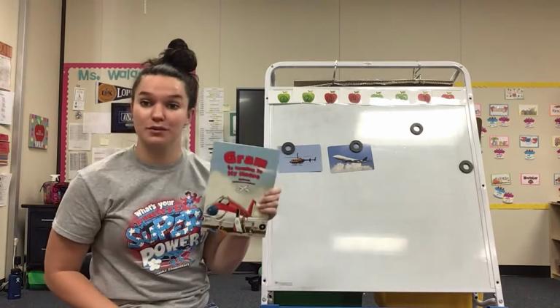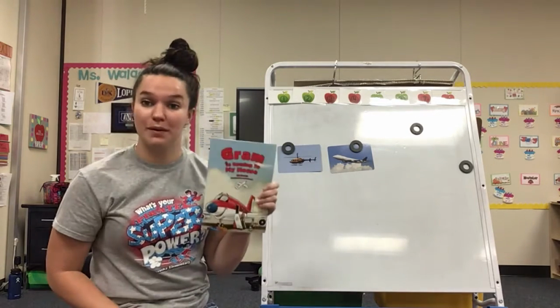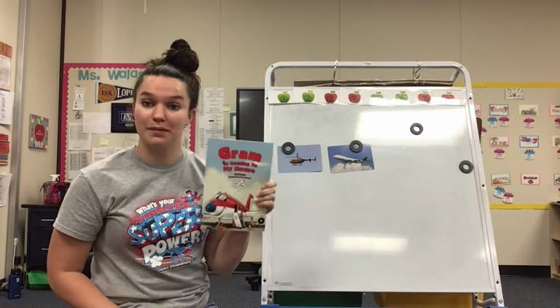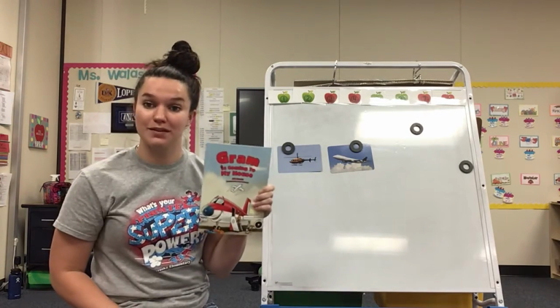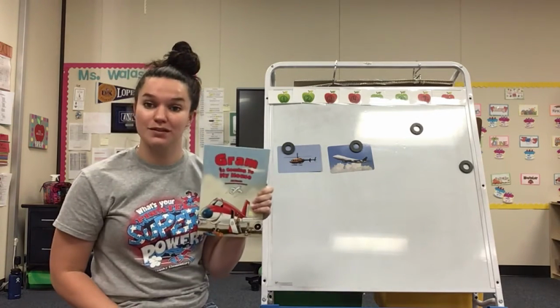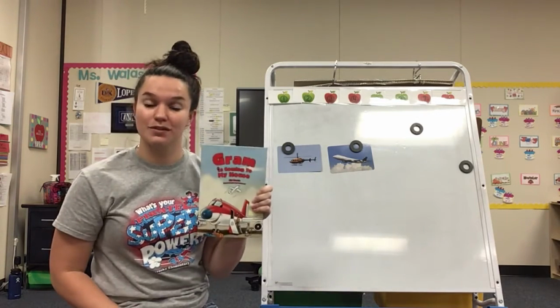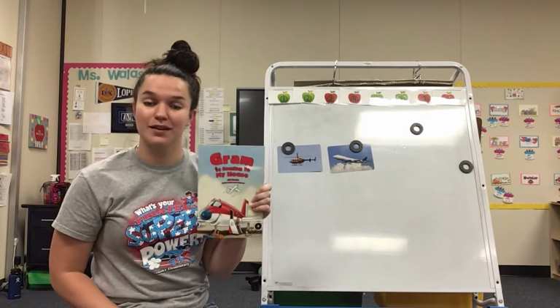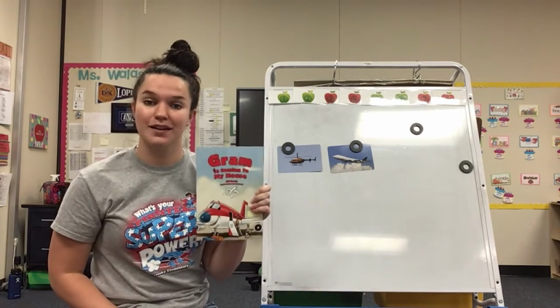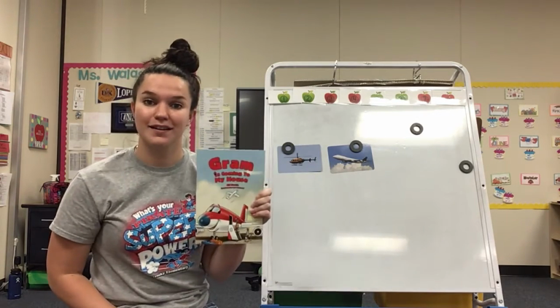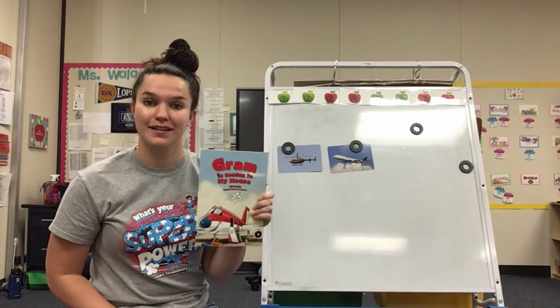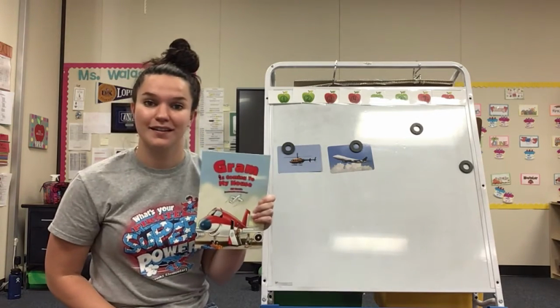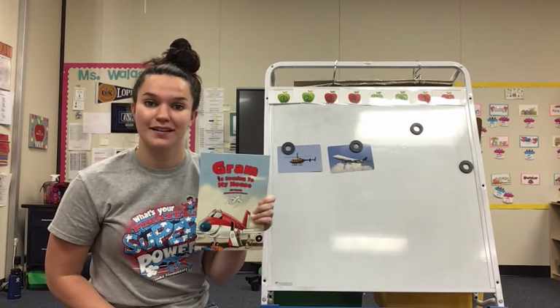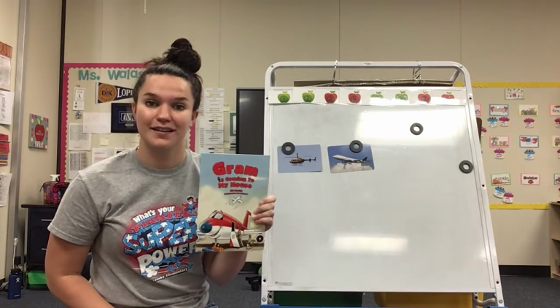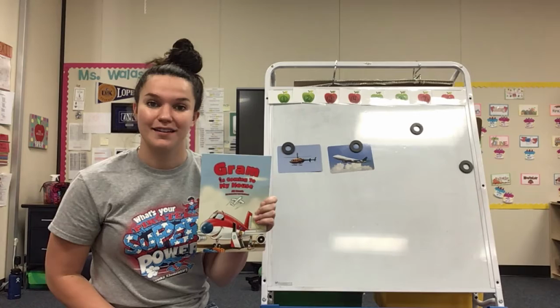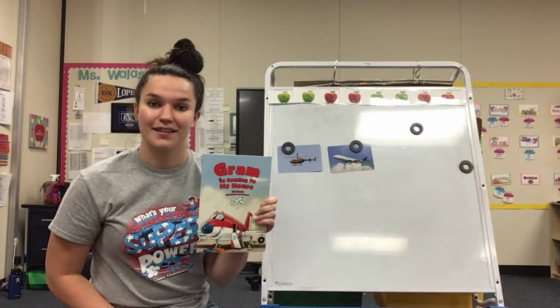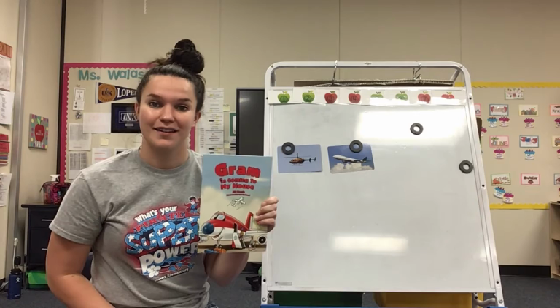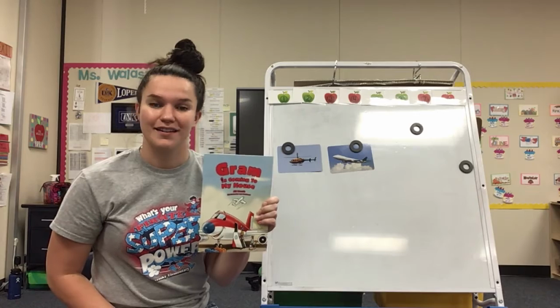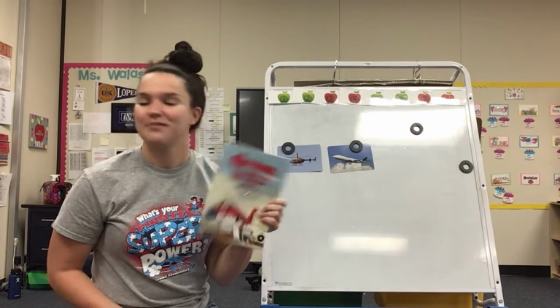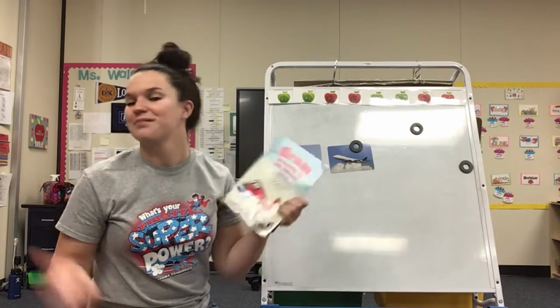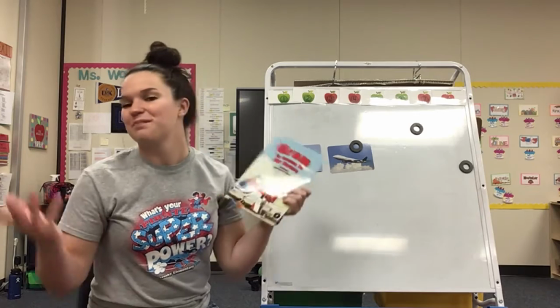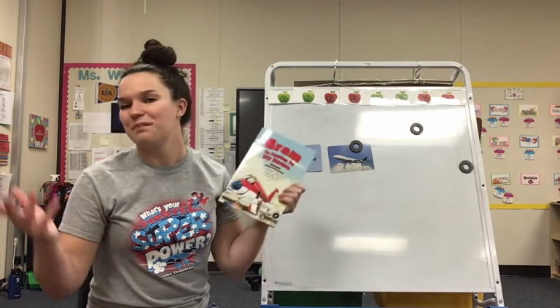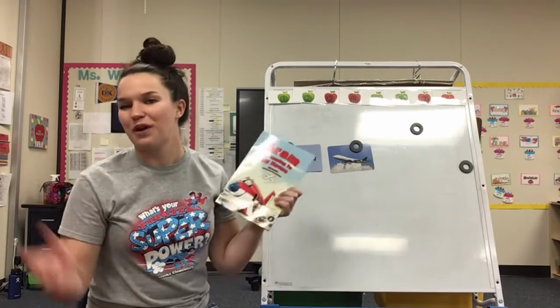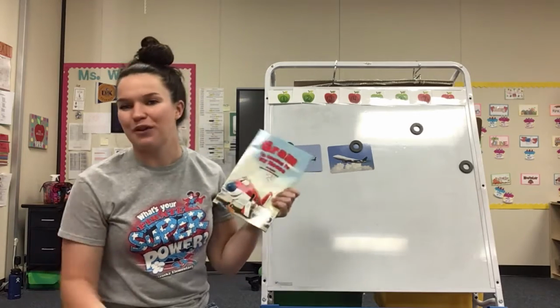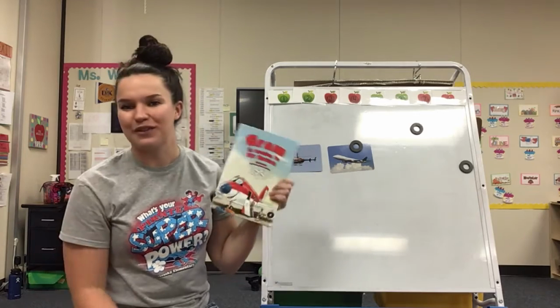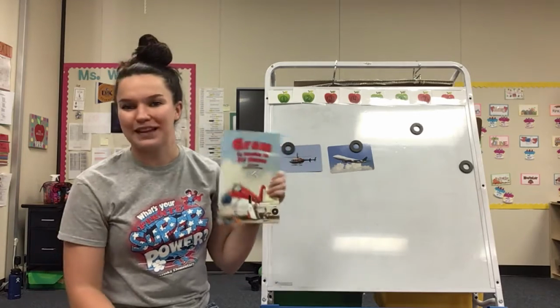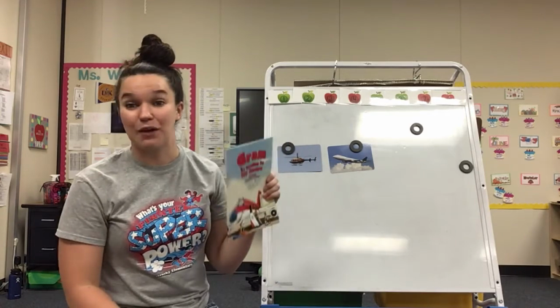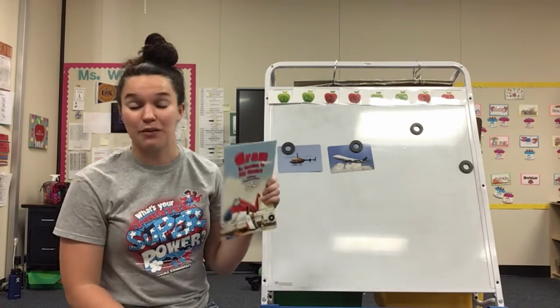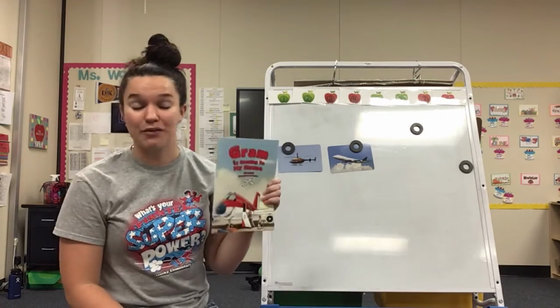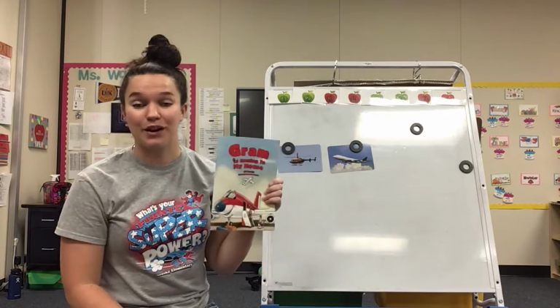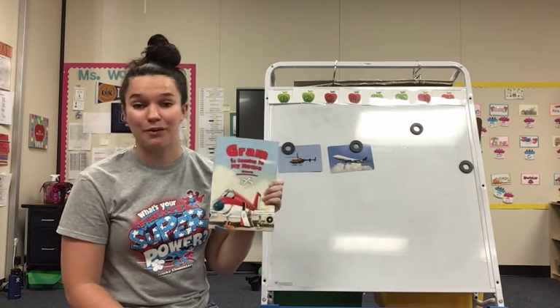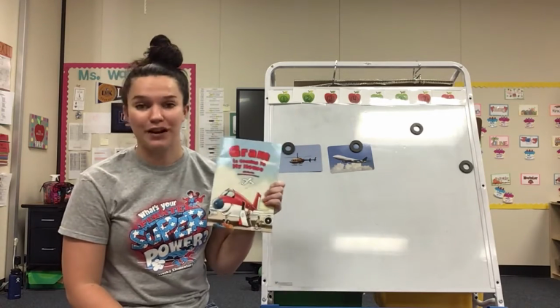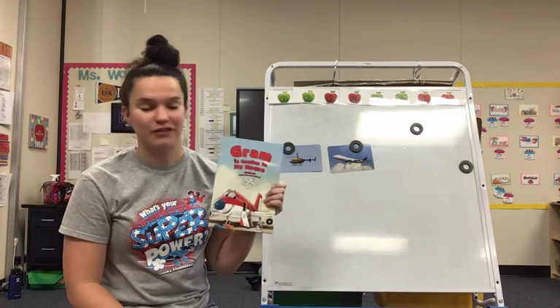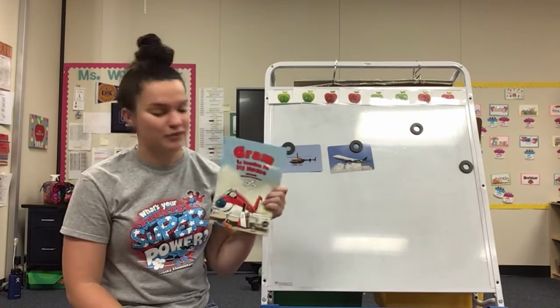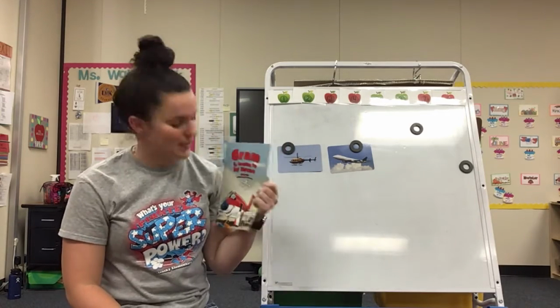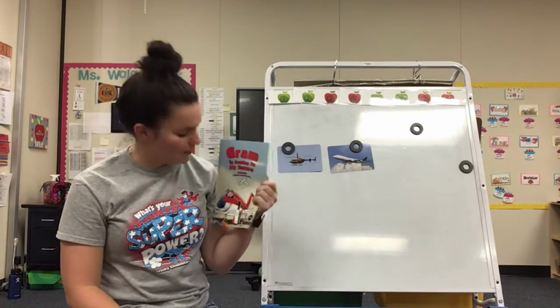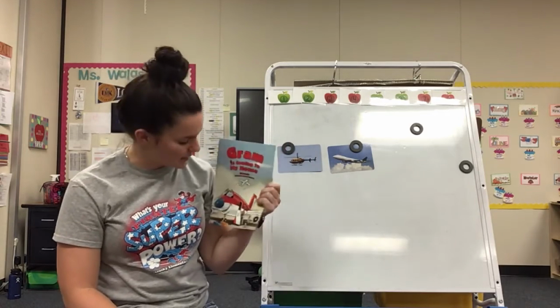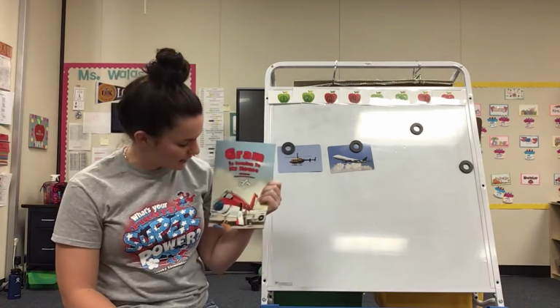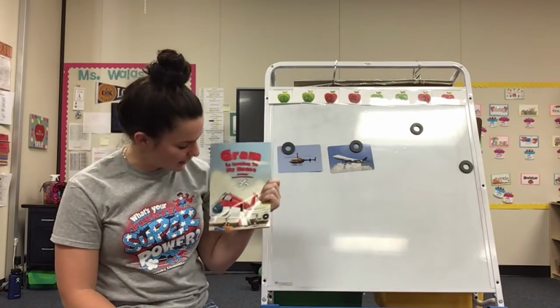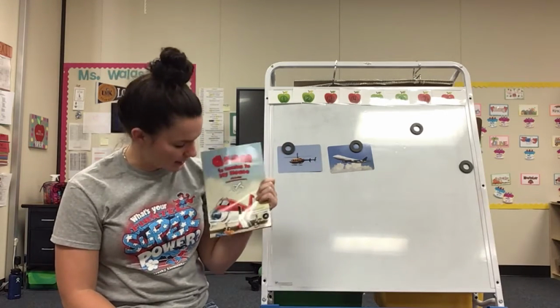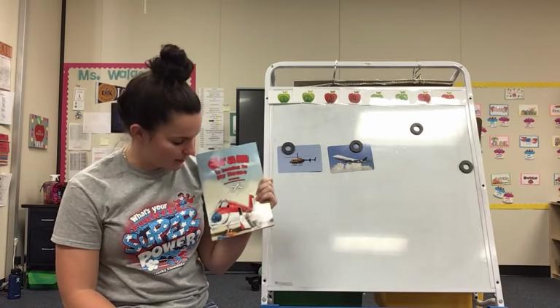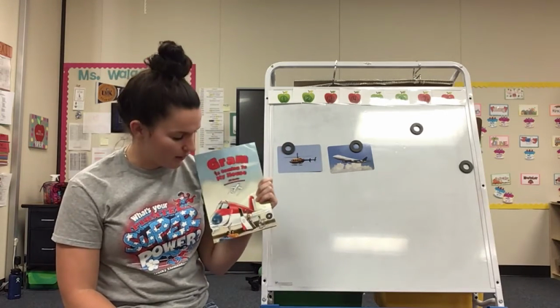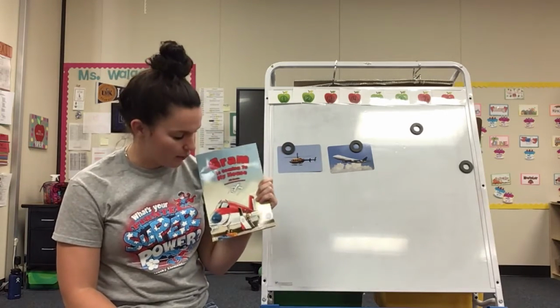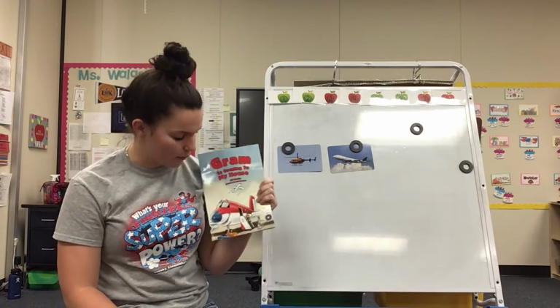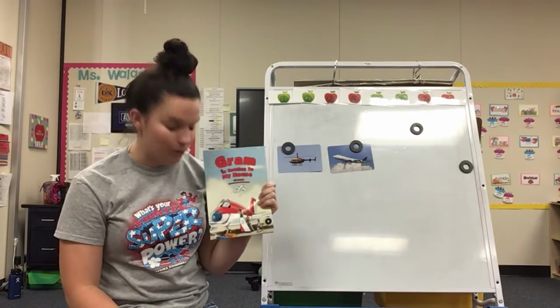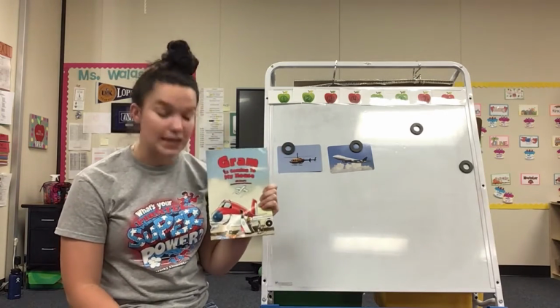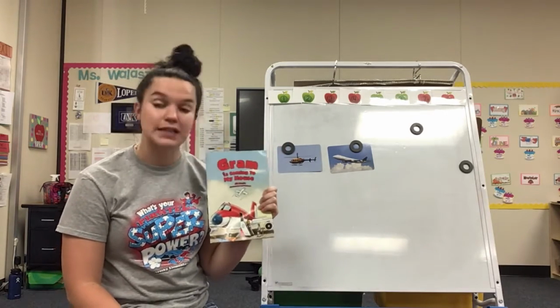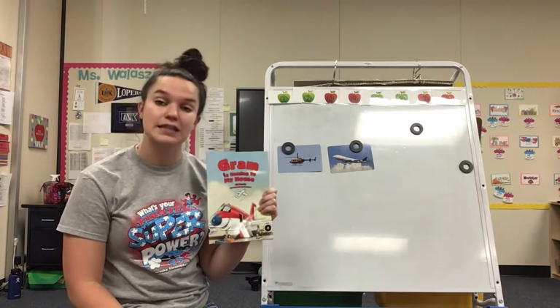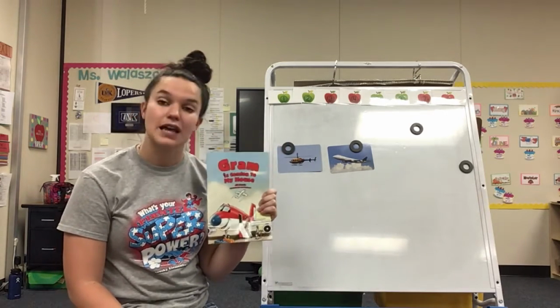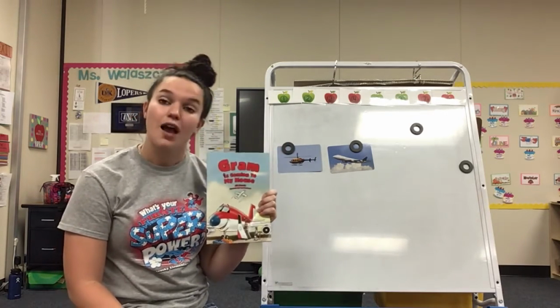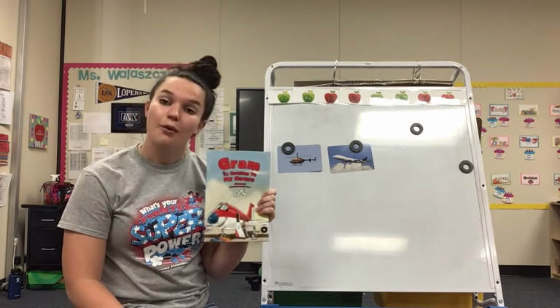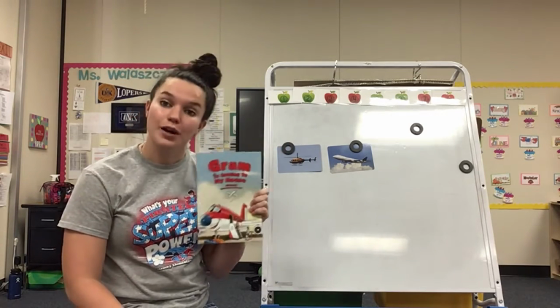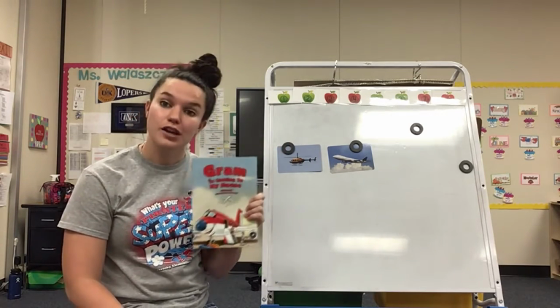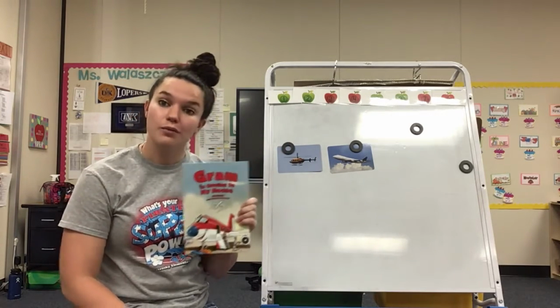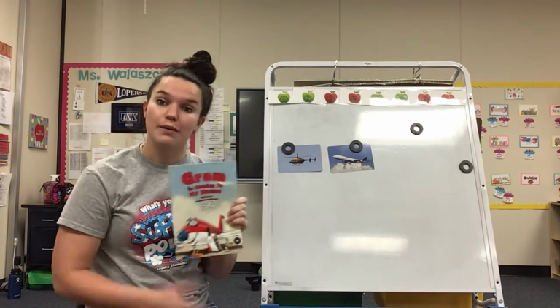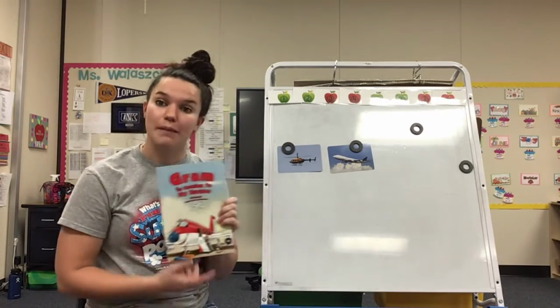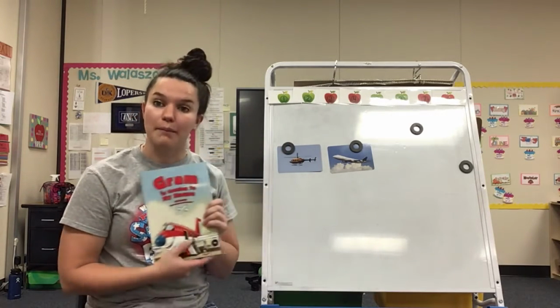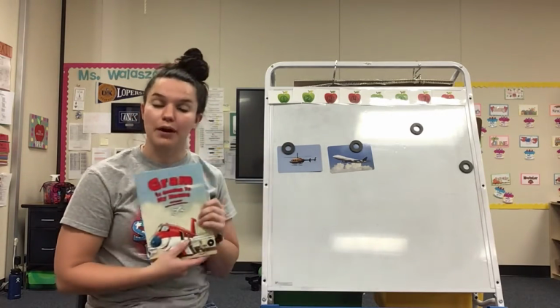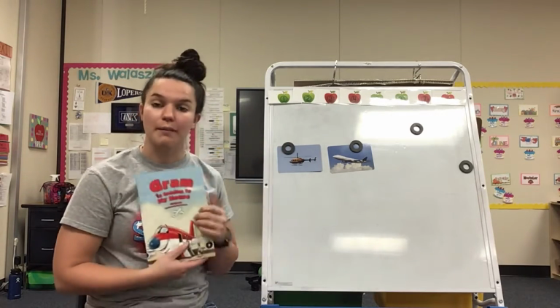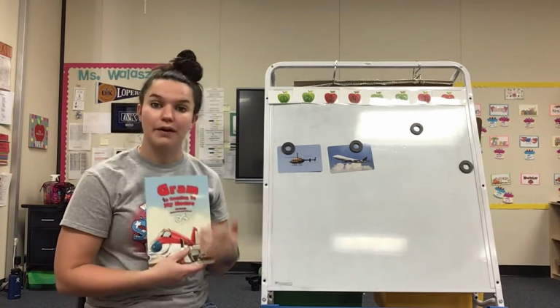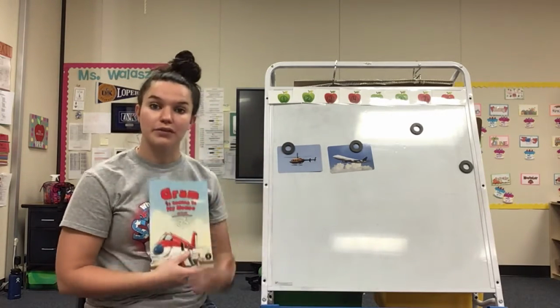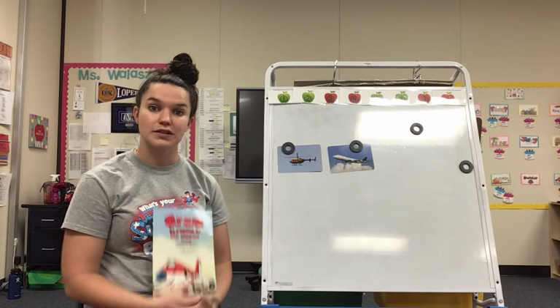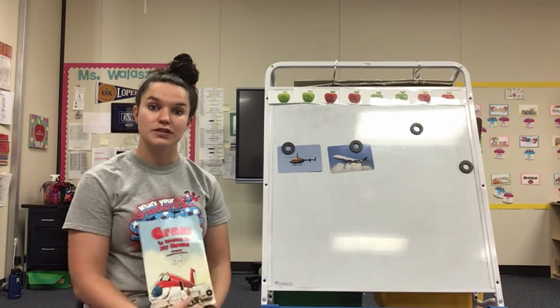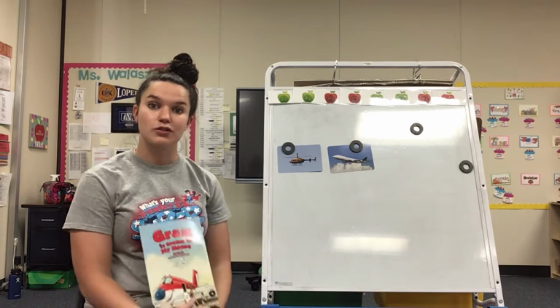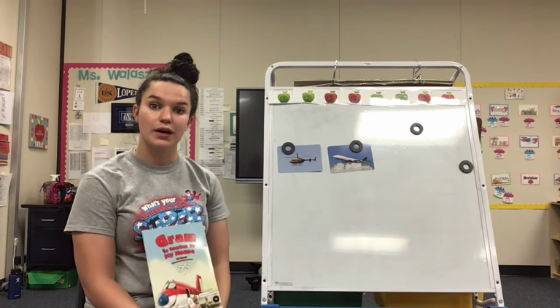Do you remember that story? We've read it quite a few times in the last couple of weeks. What do you remember about this story?